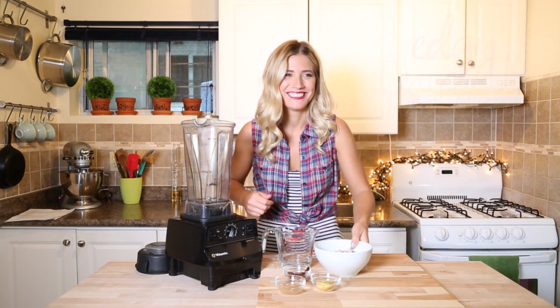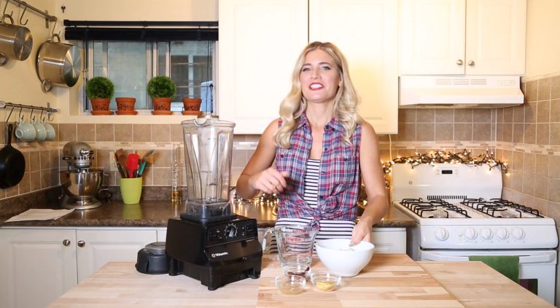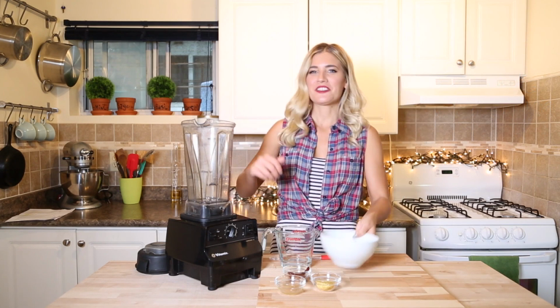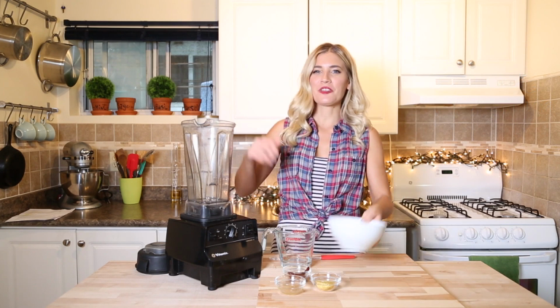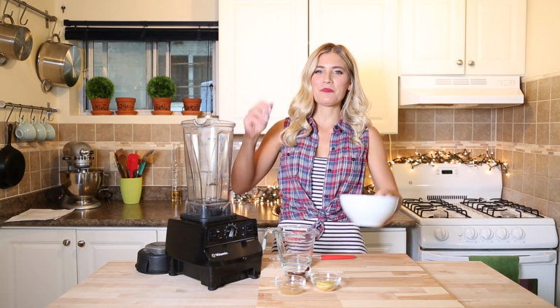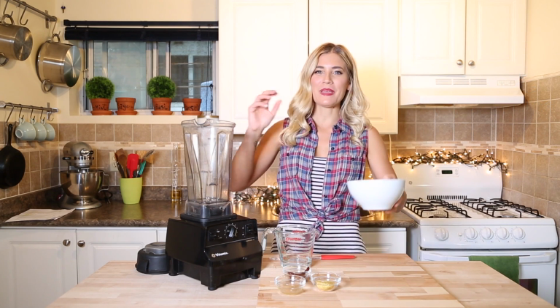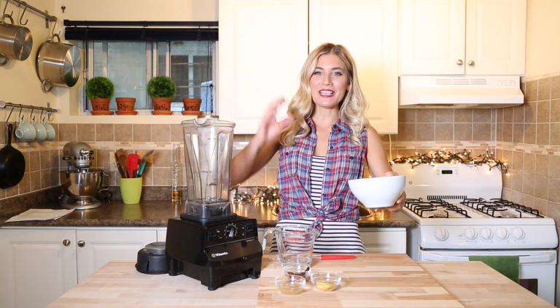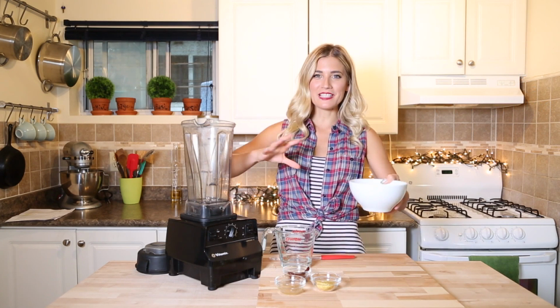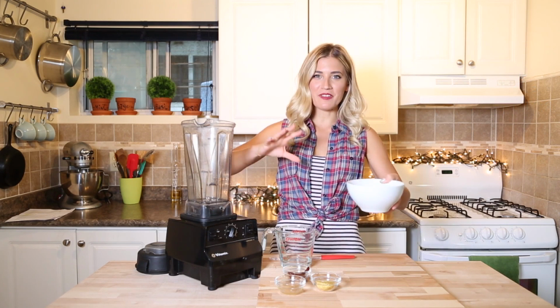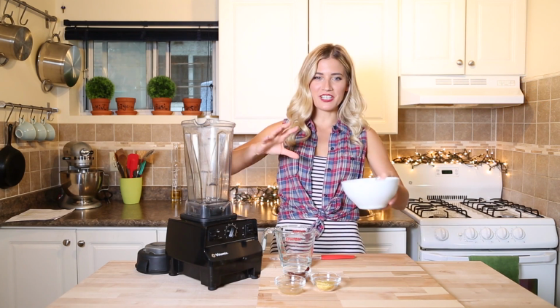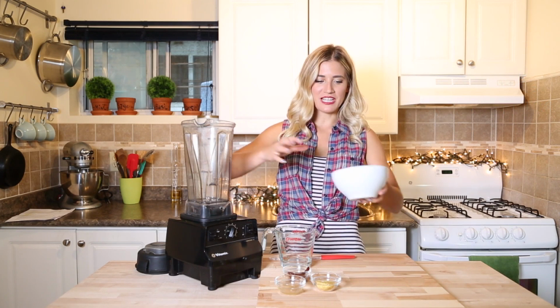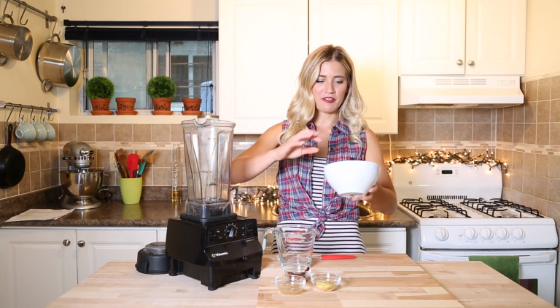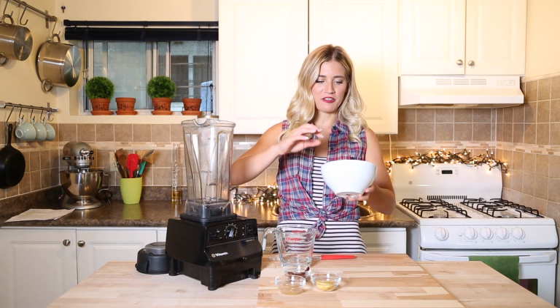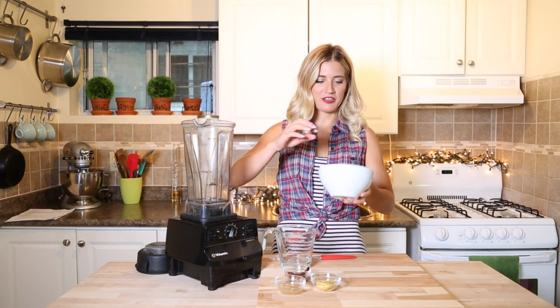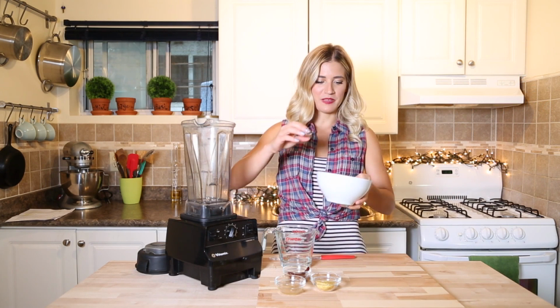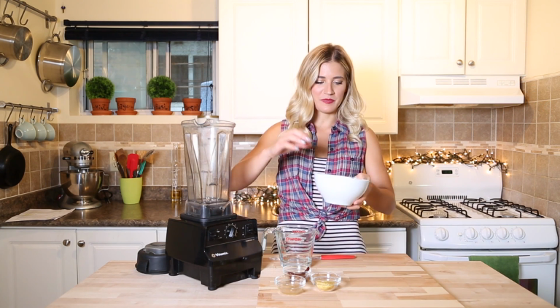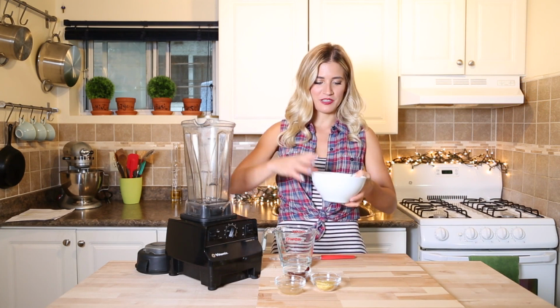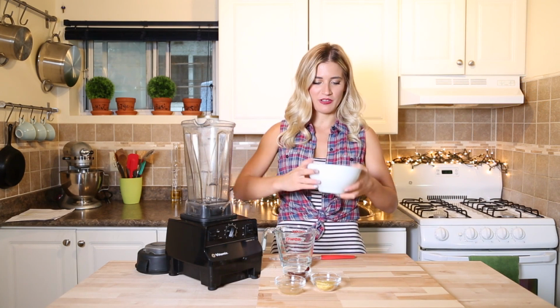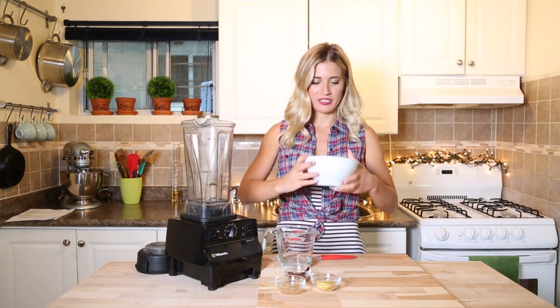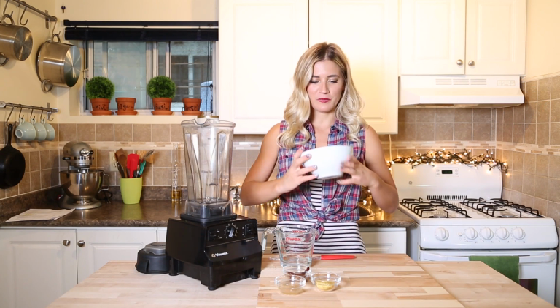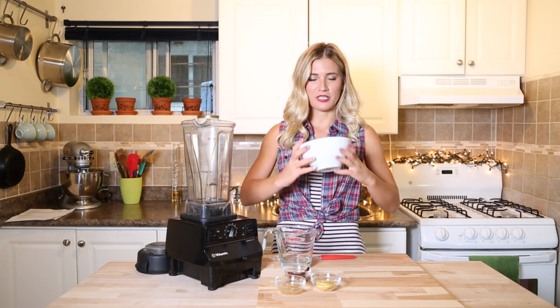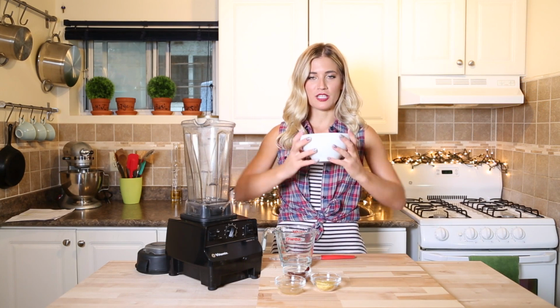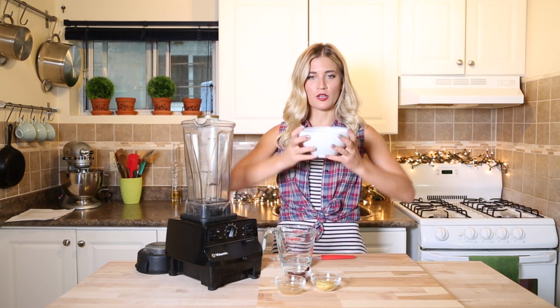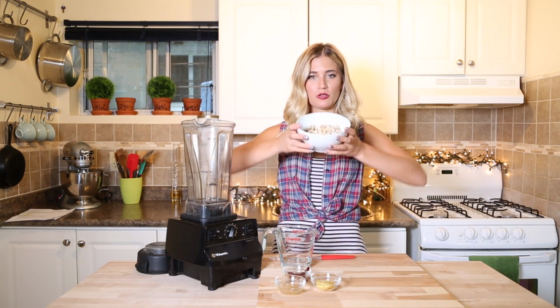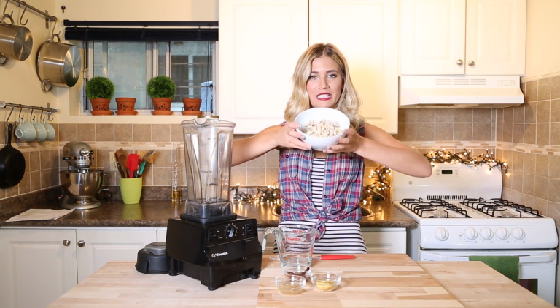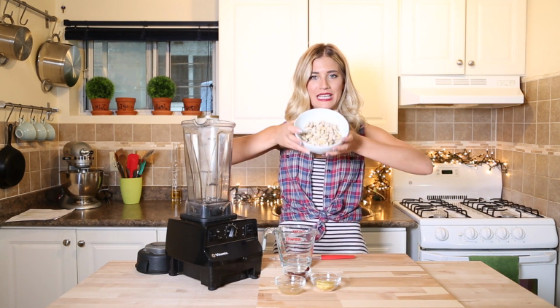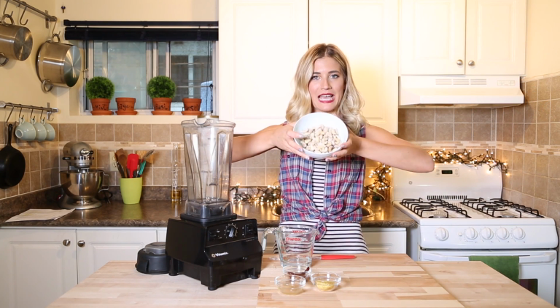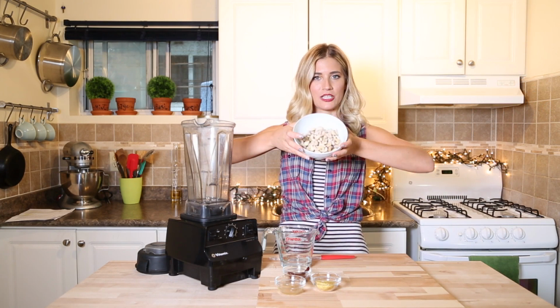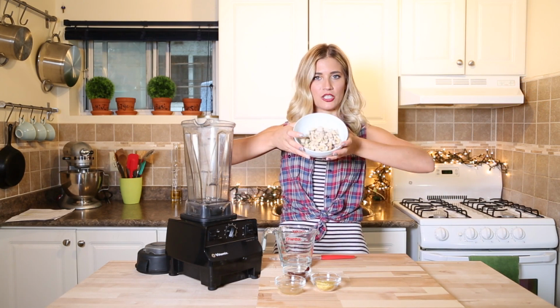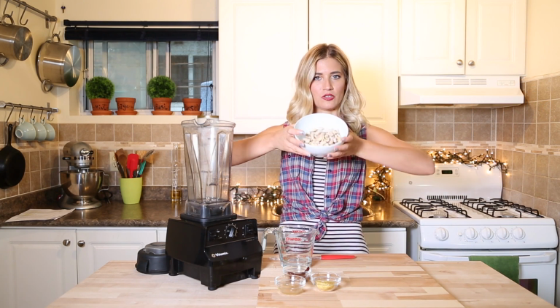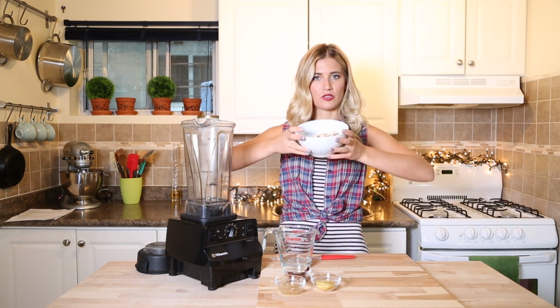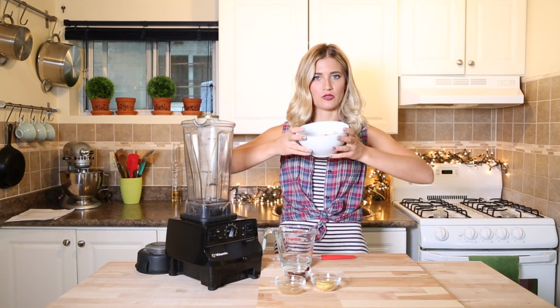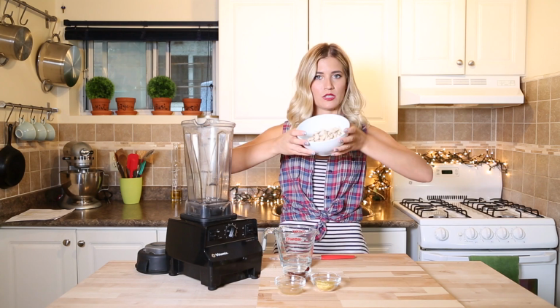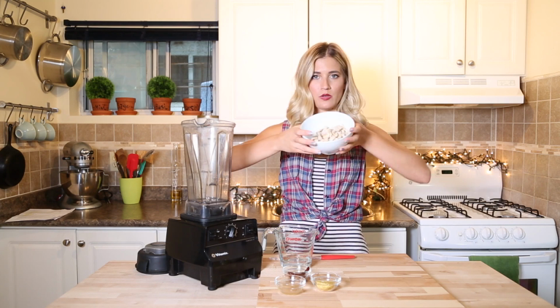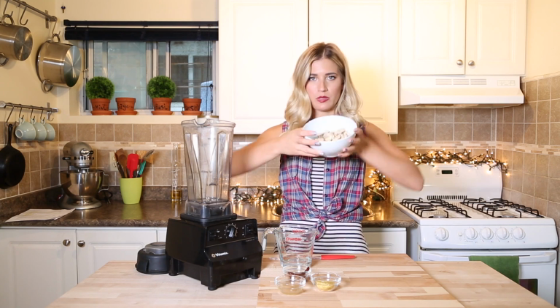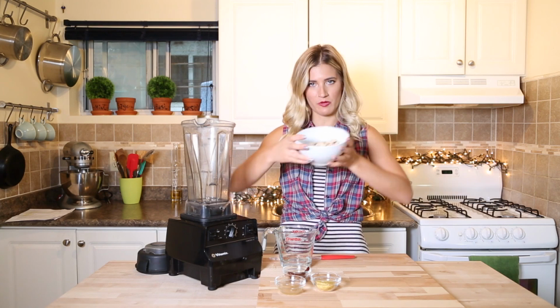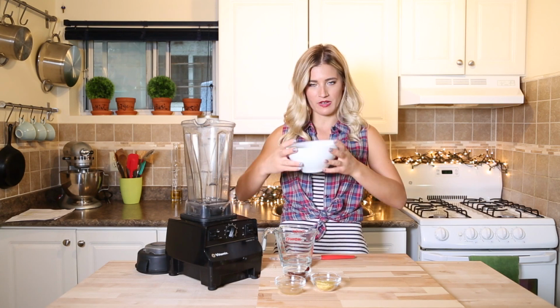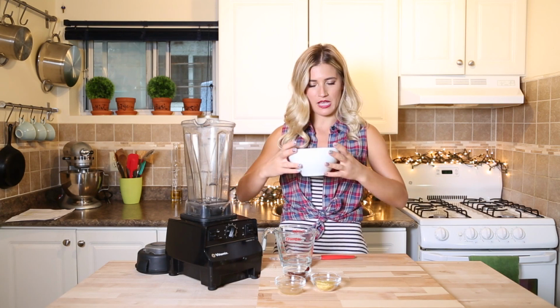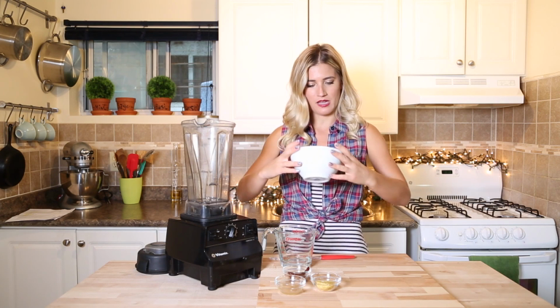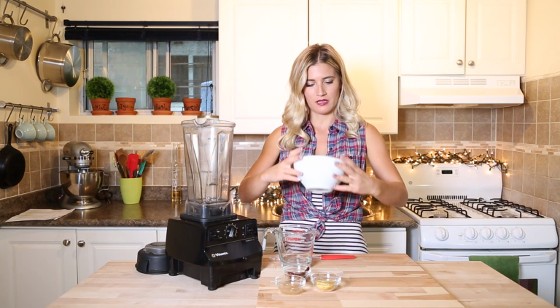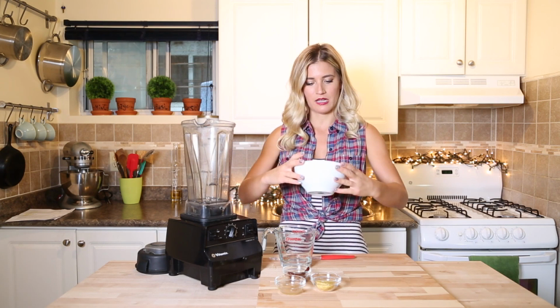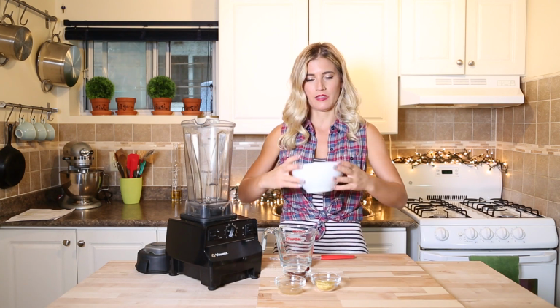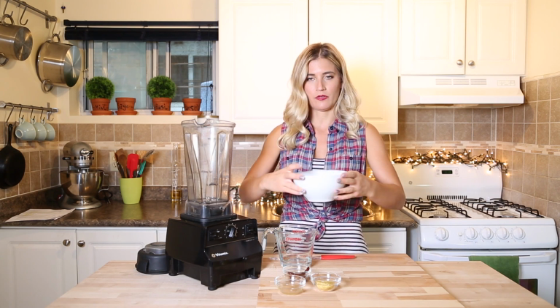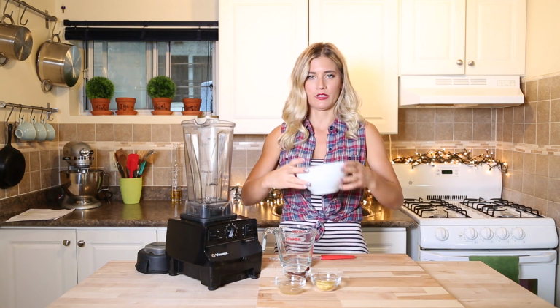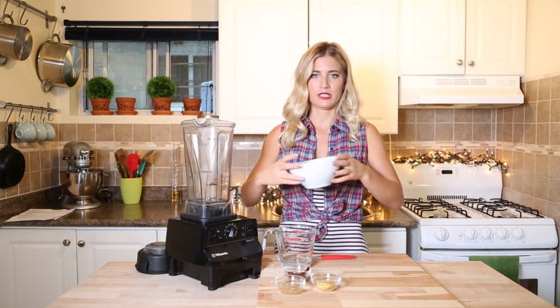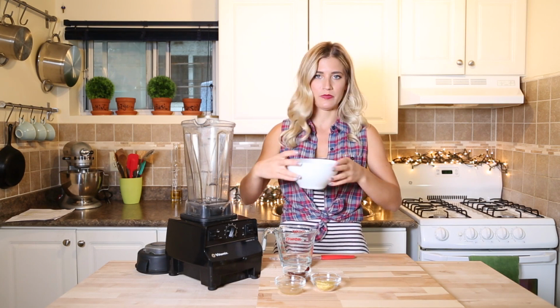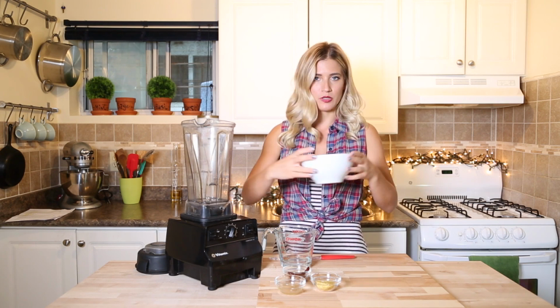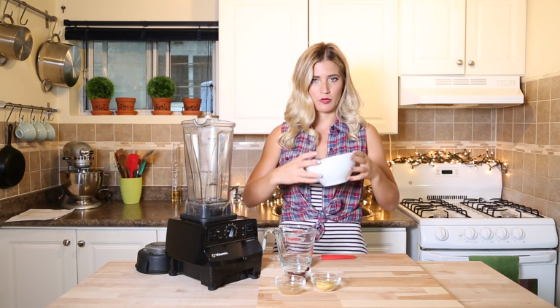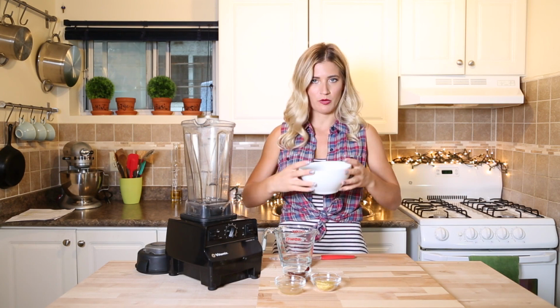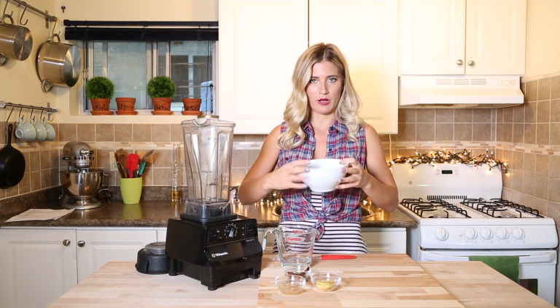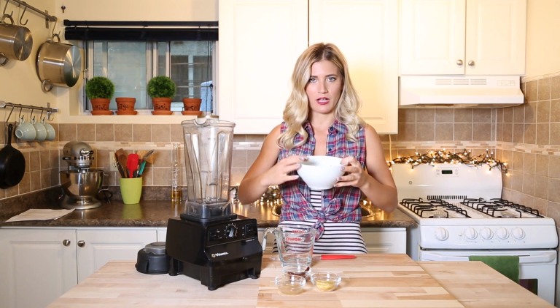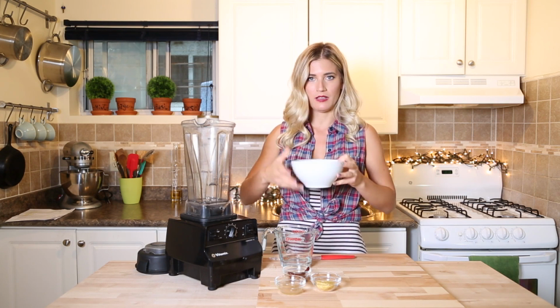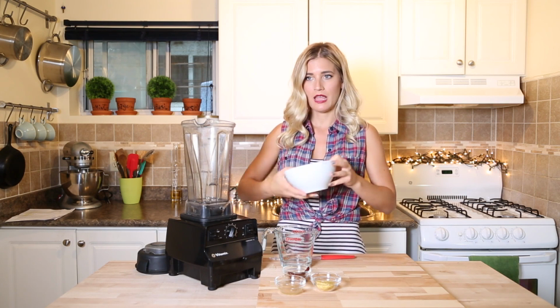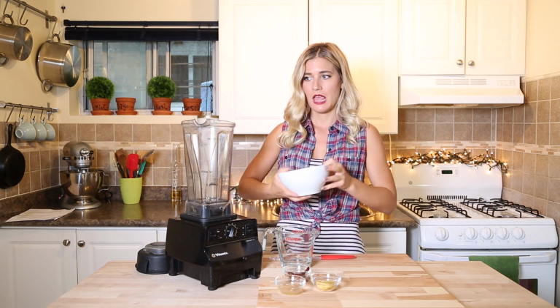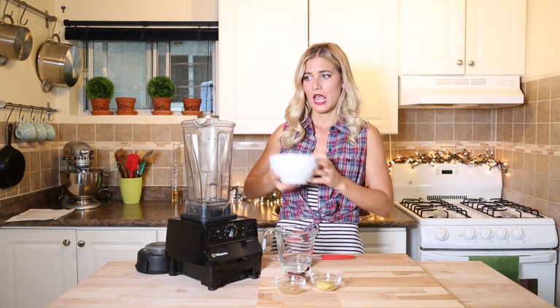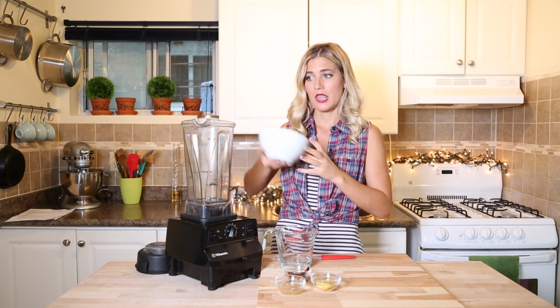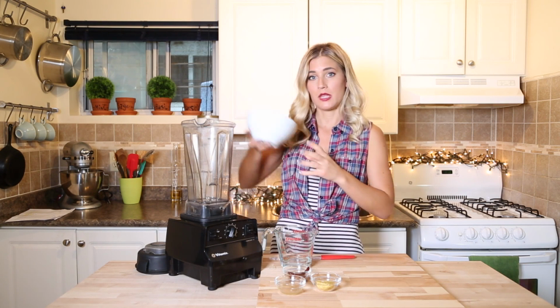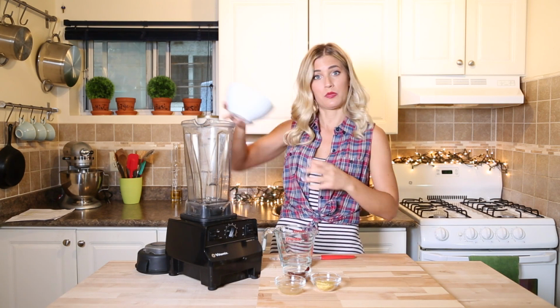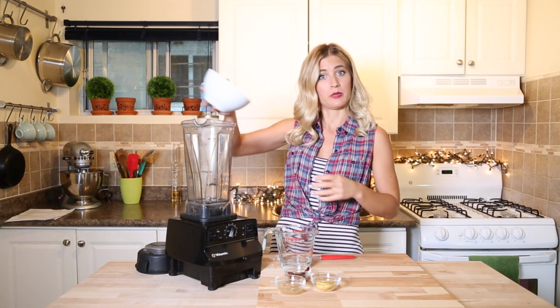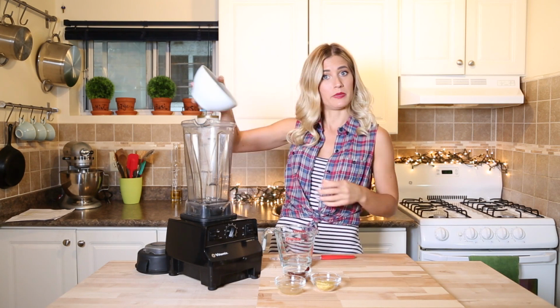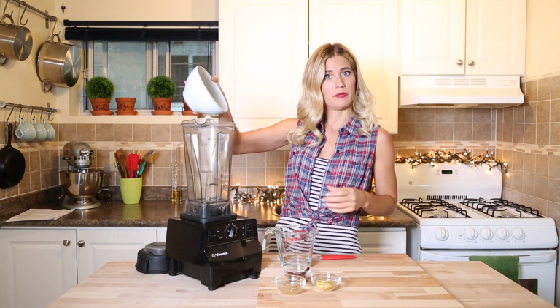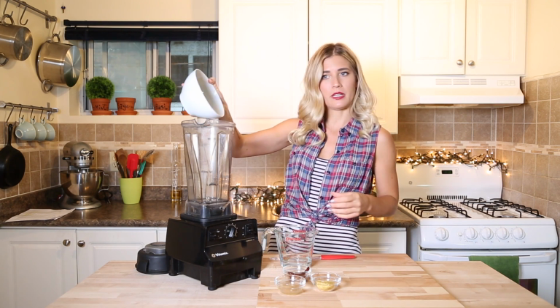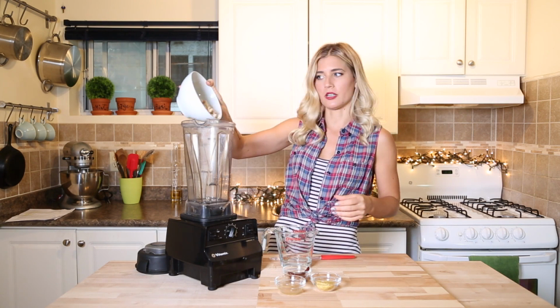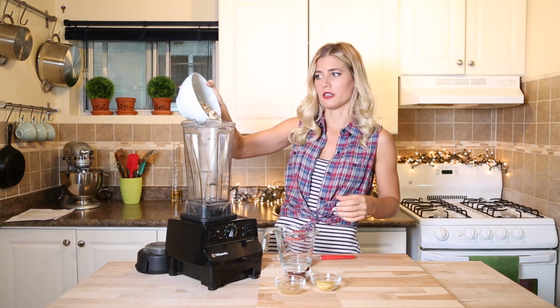The base of our sour cream is going to be soaked cashews. Soak them overnight, then rinse them super well, and then put them in the blender.